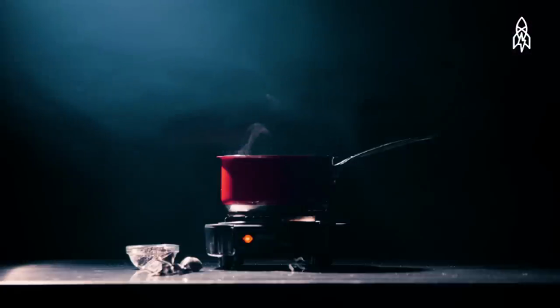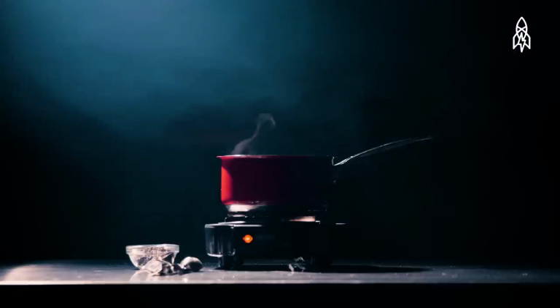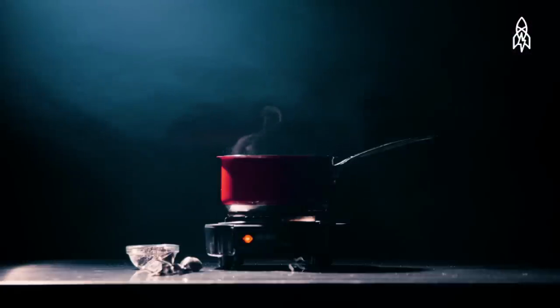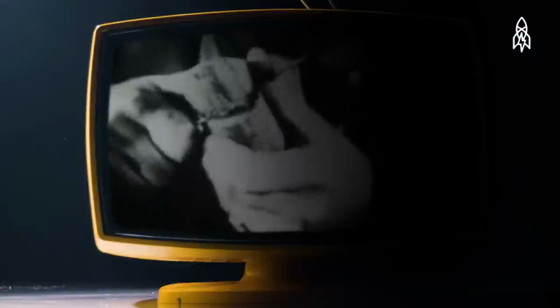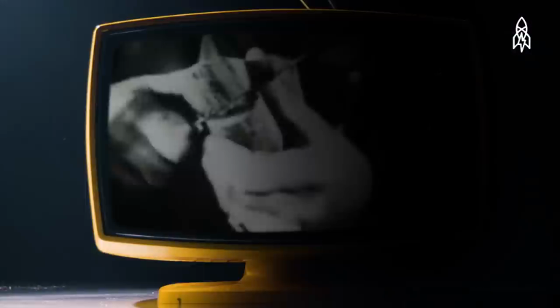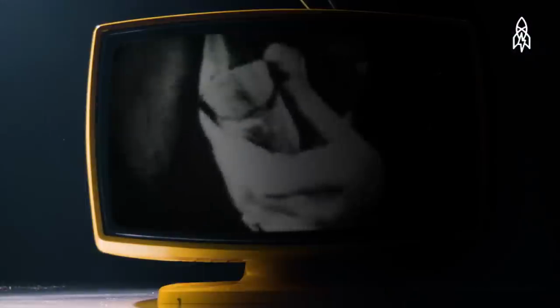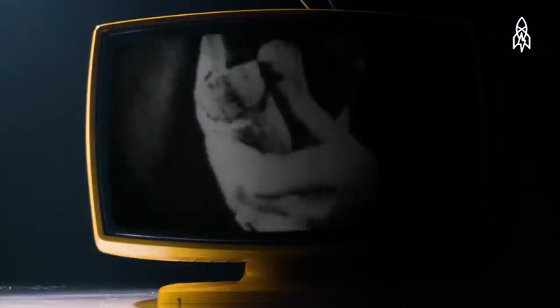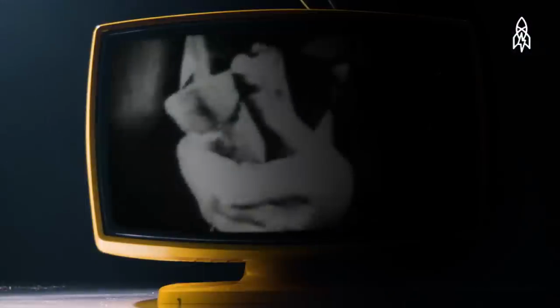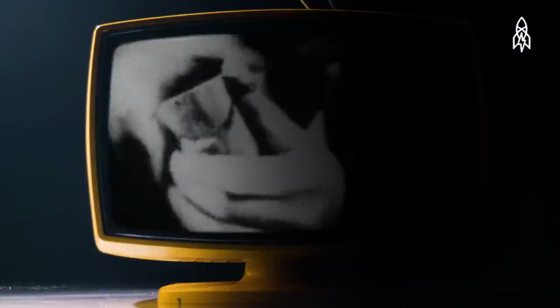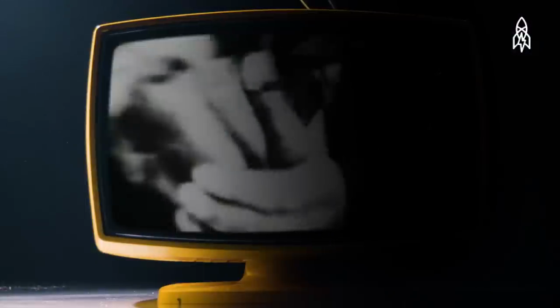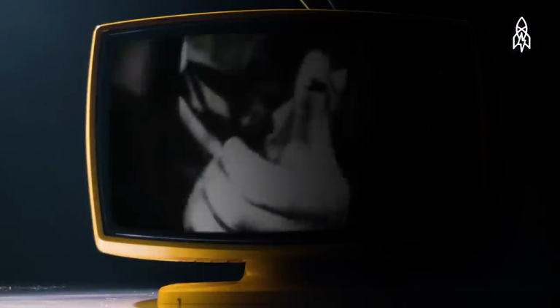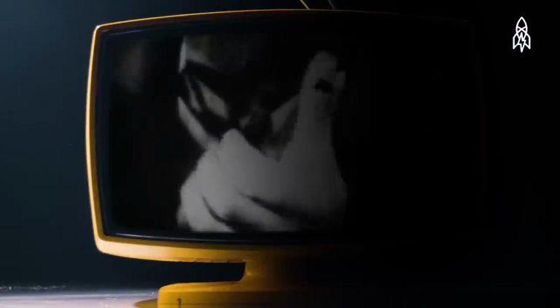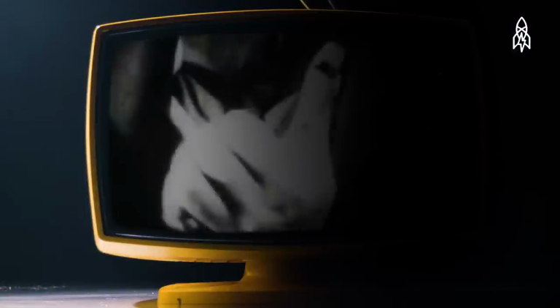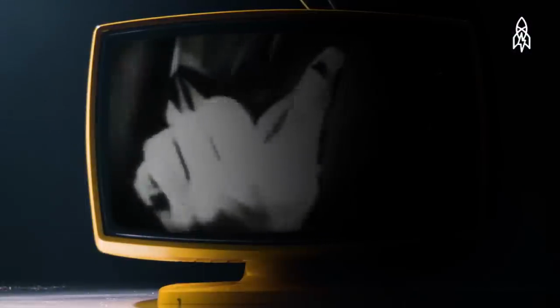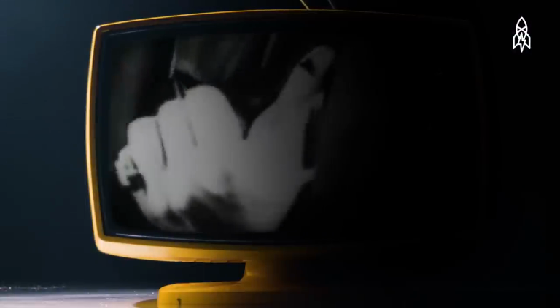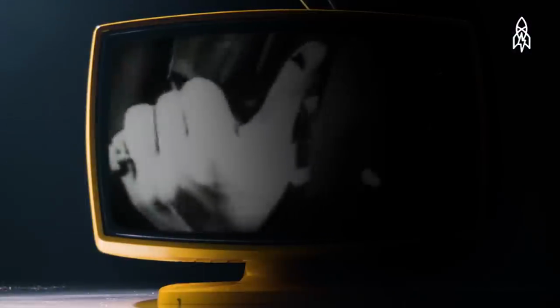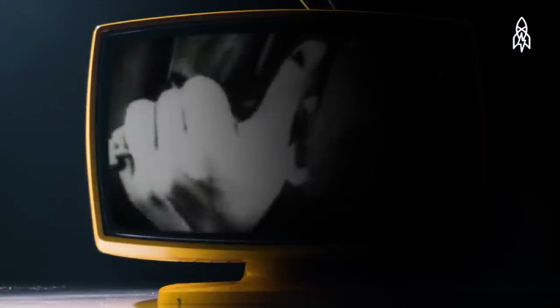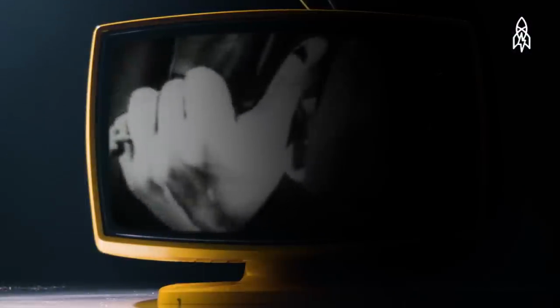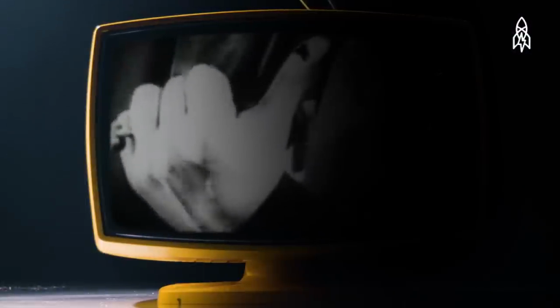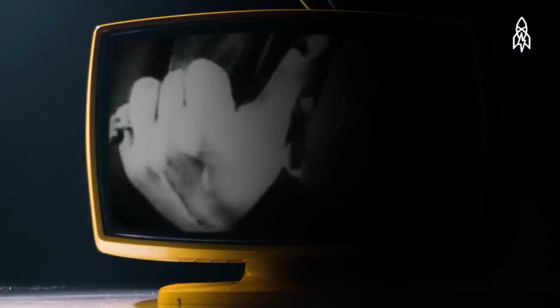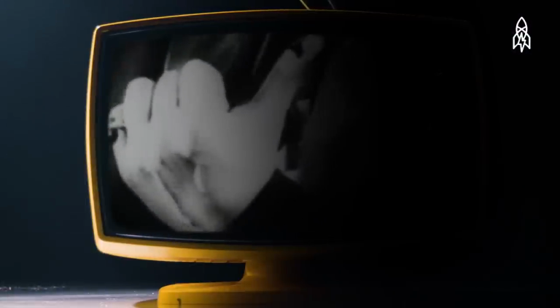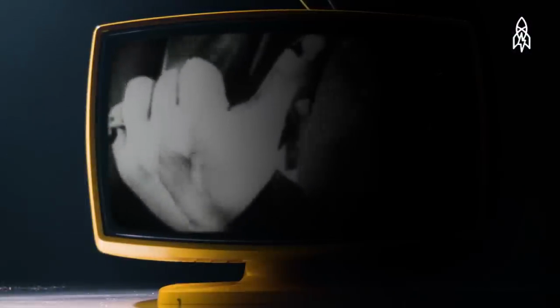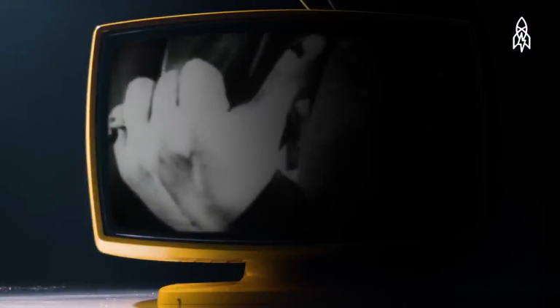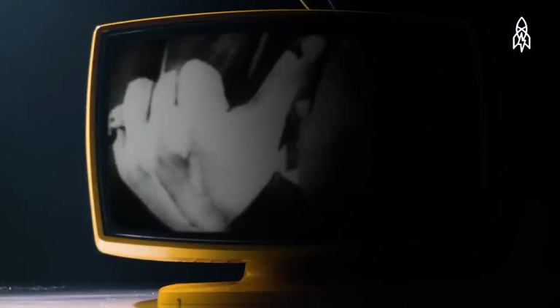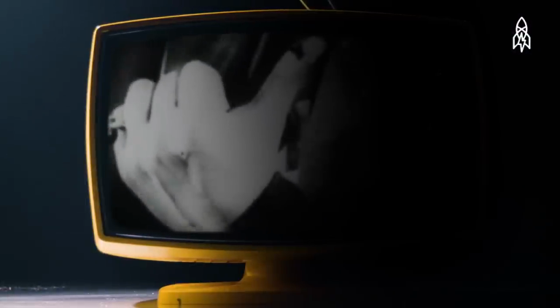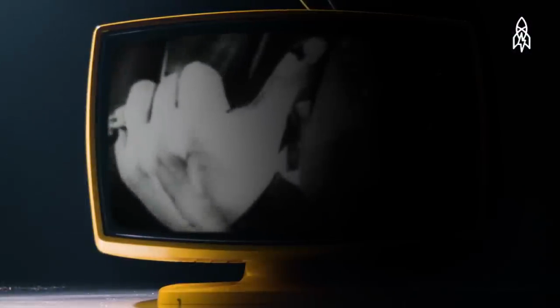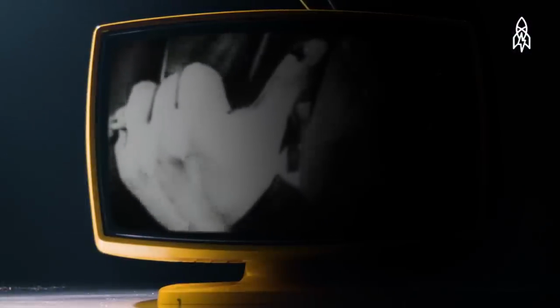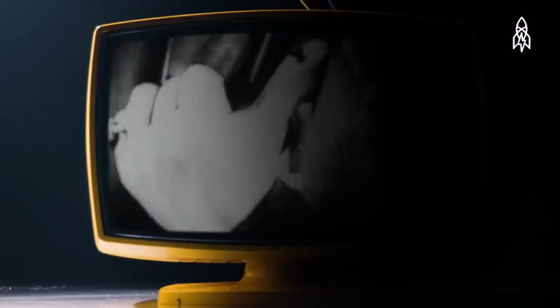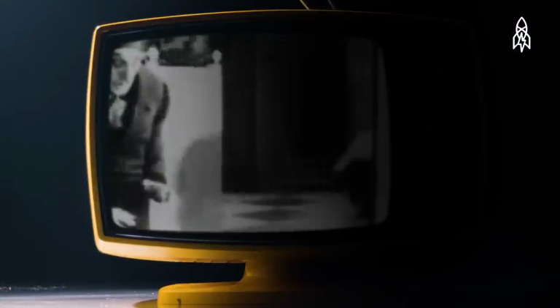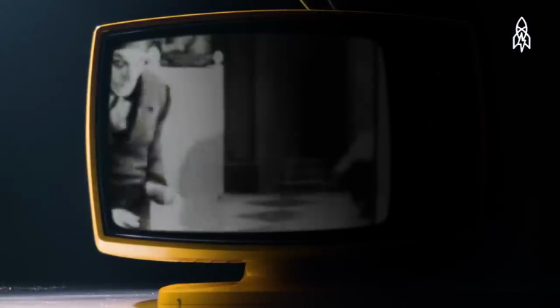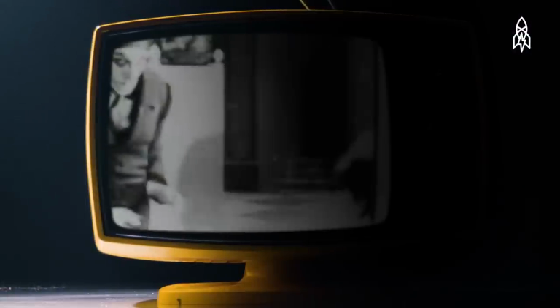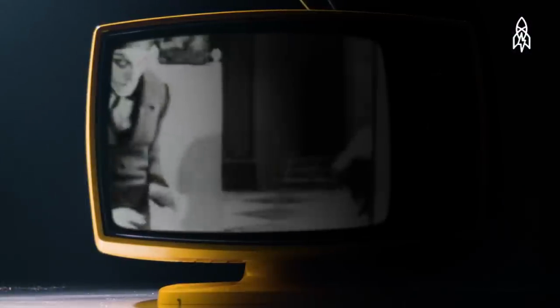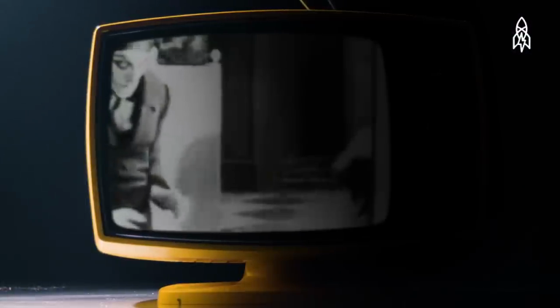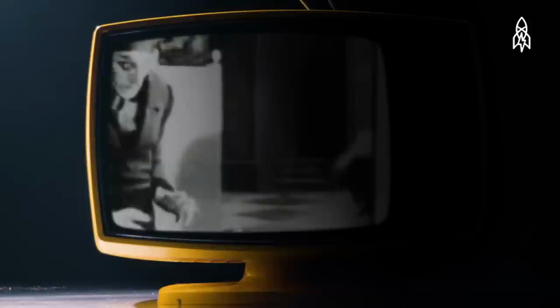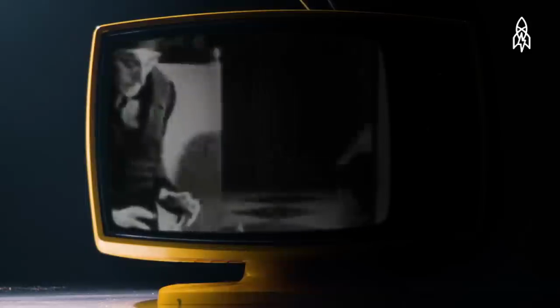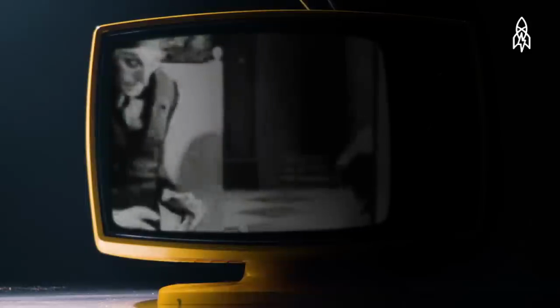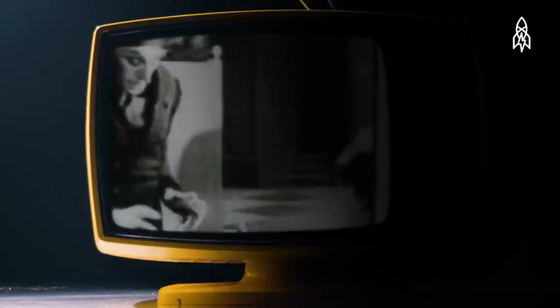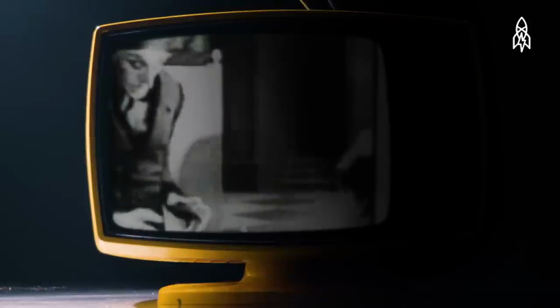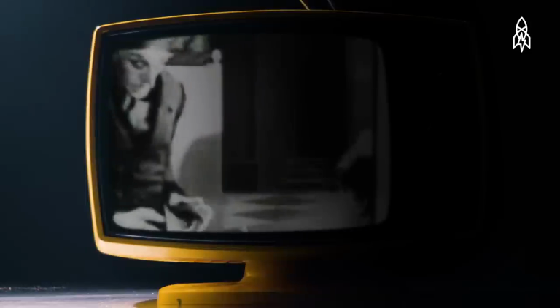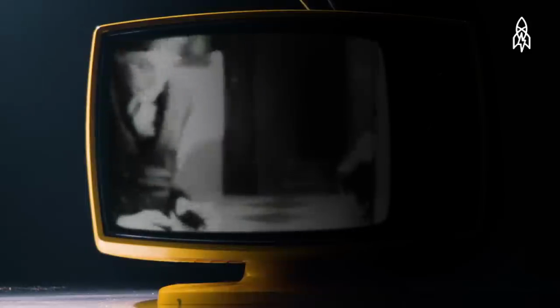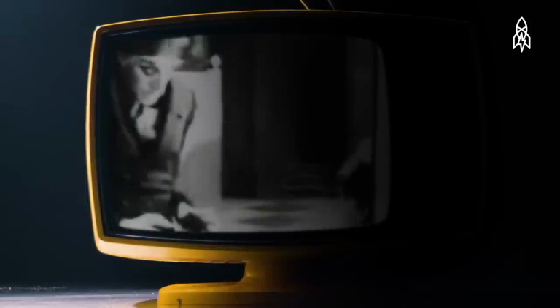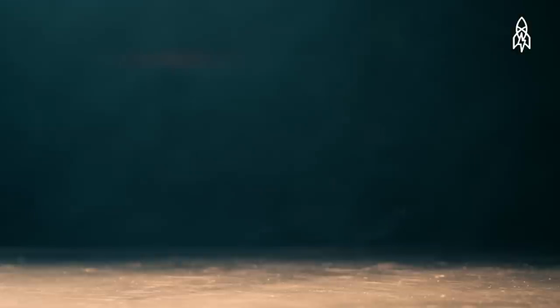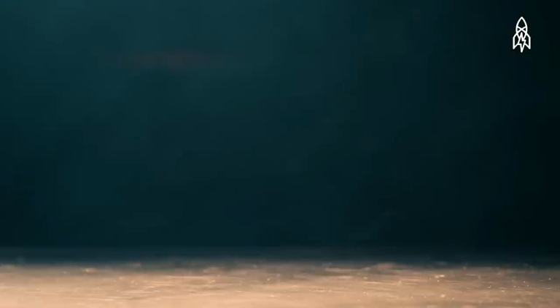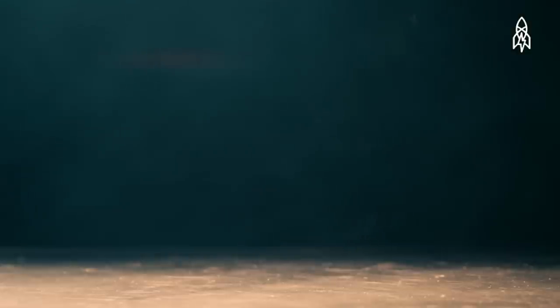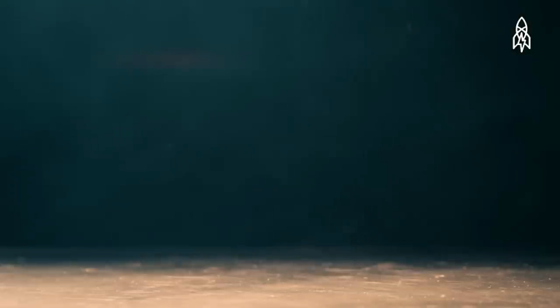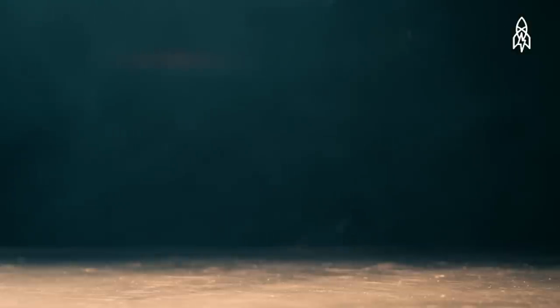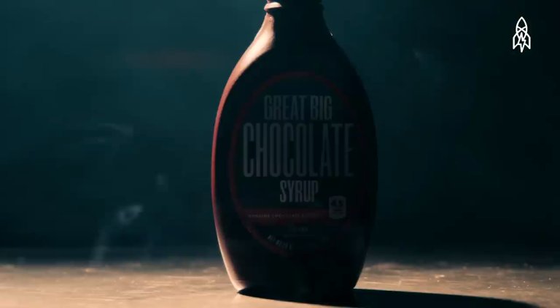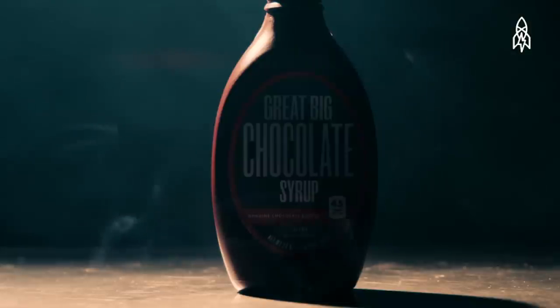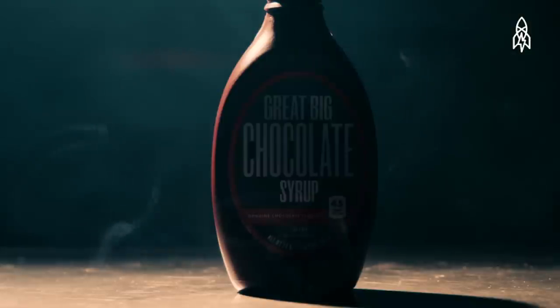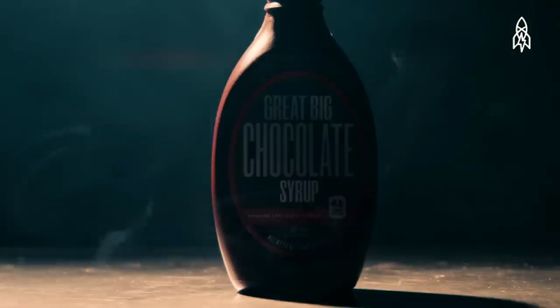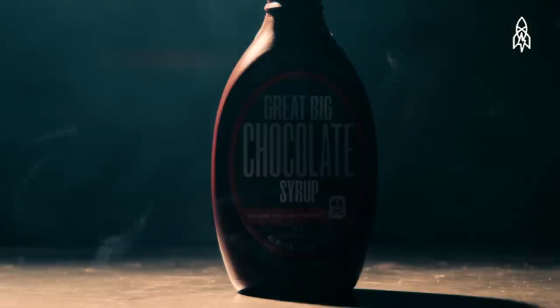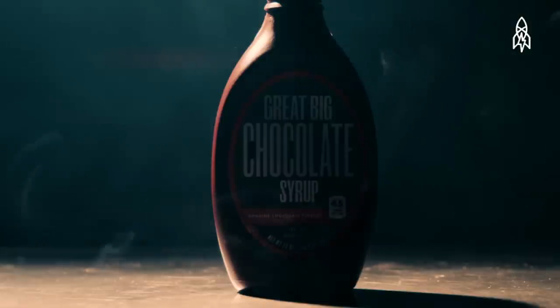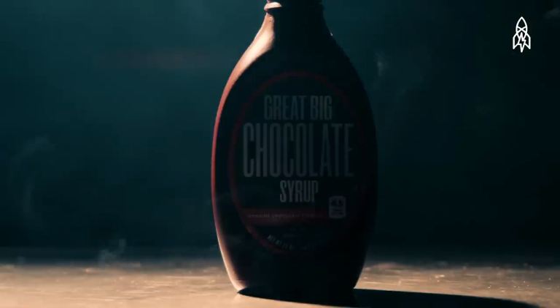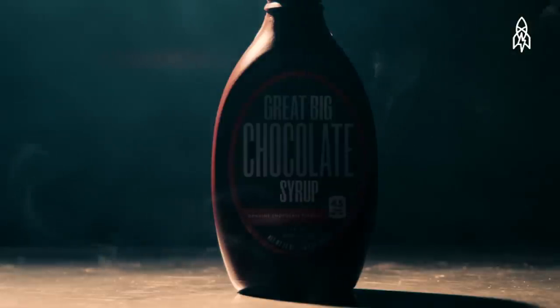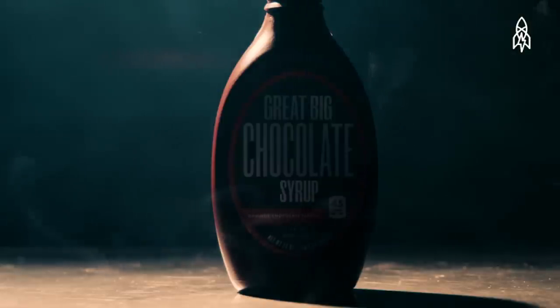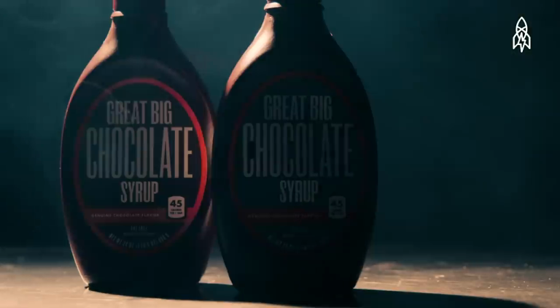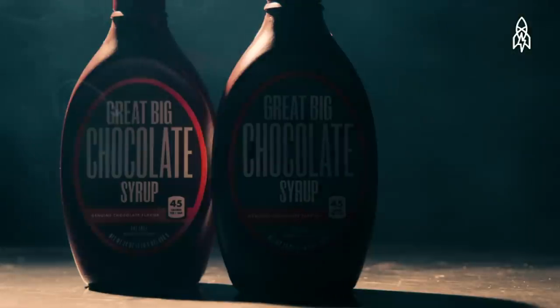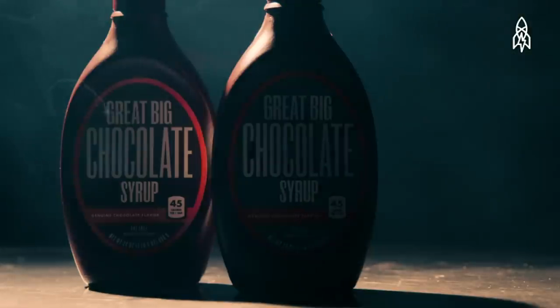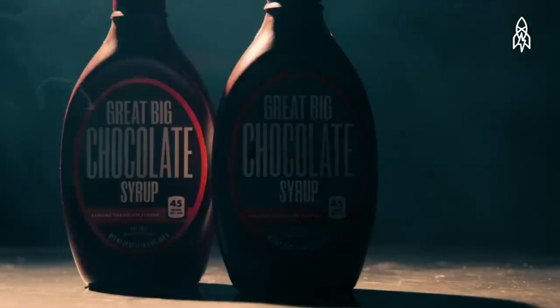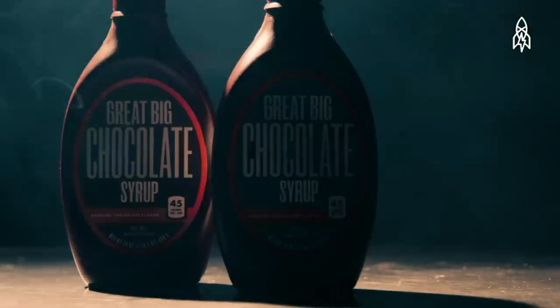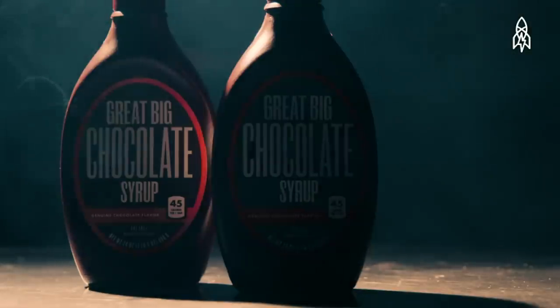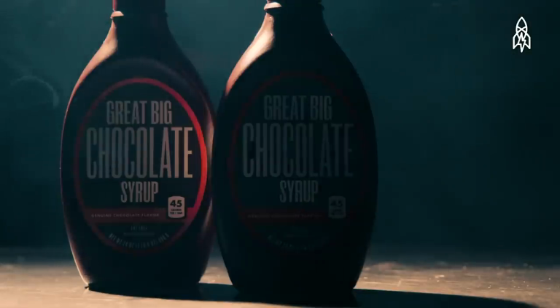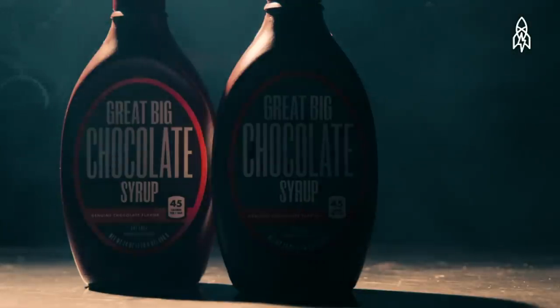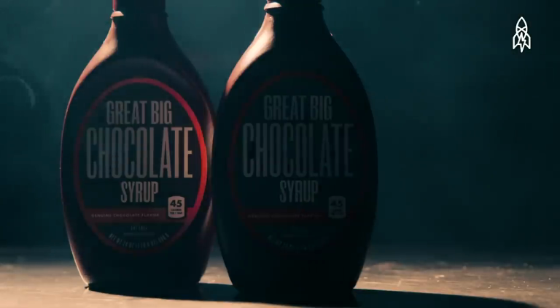When black and white movies came along, pigment didn't matter, so Hollywood simplified things by using chocolate syrup.